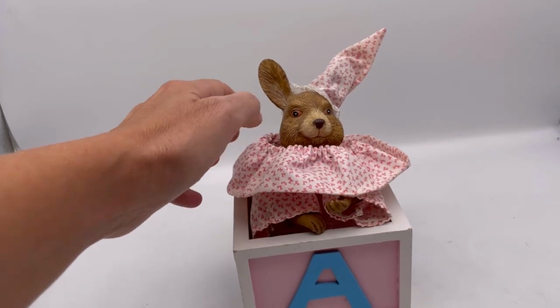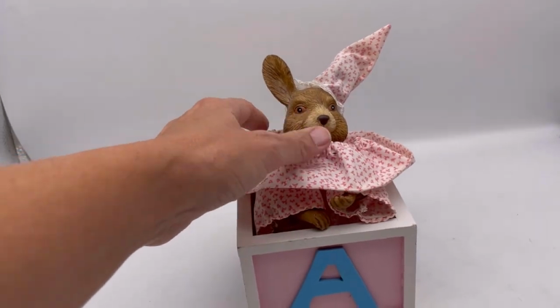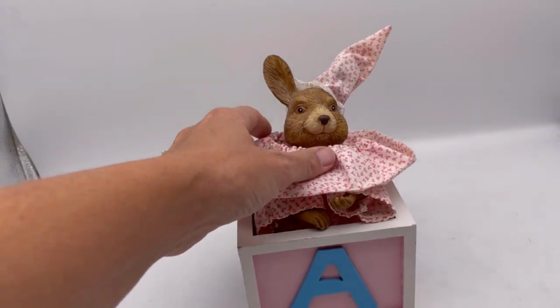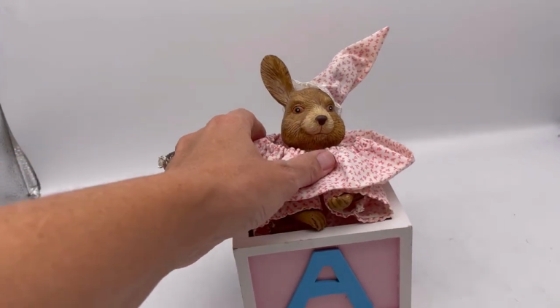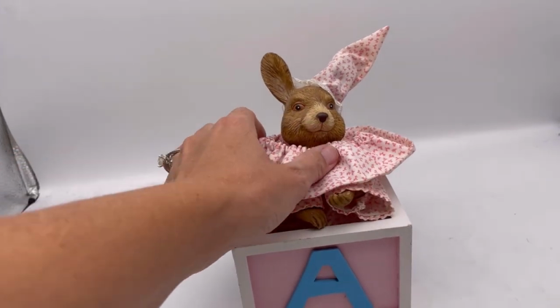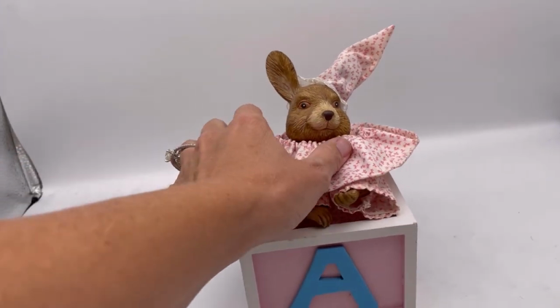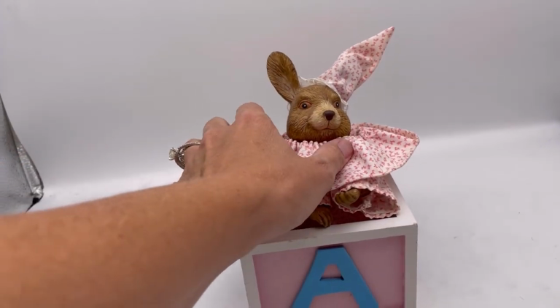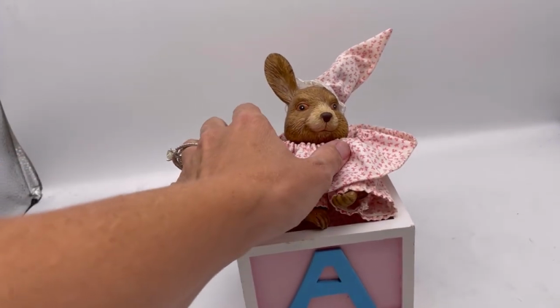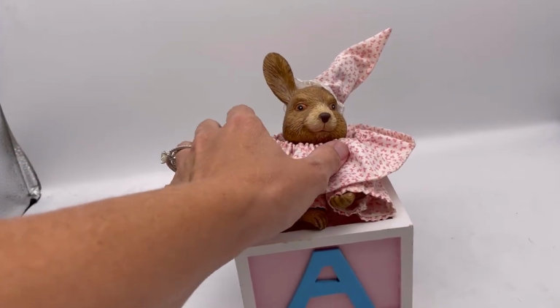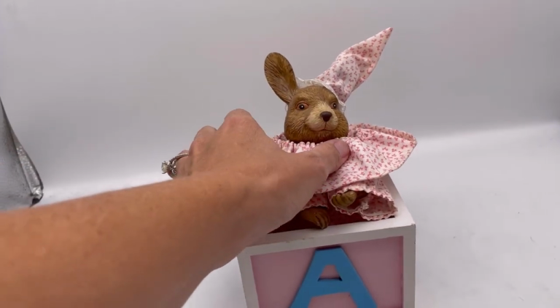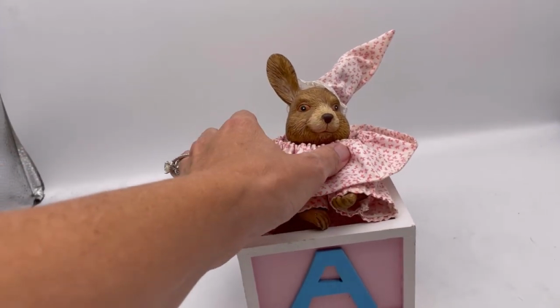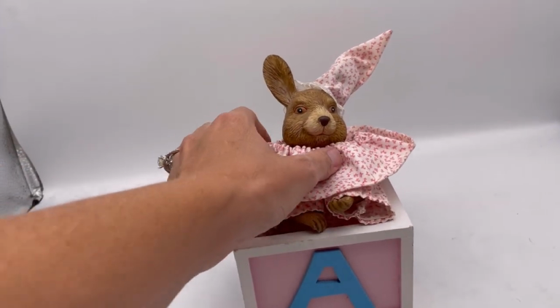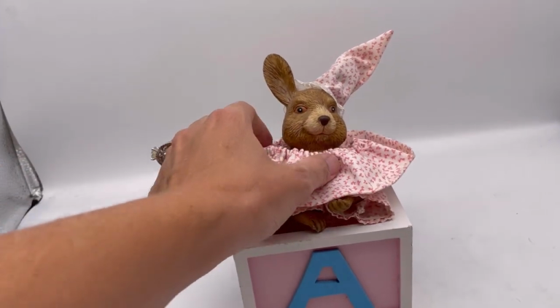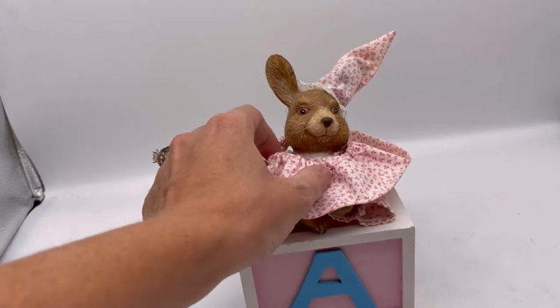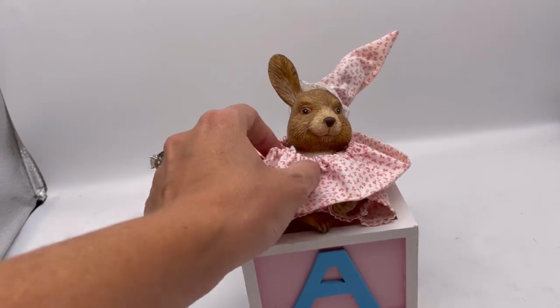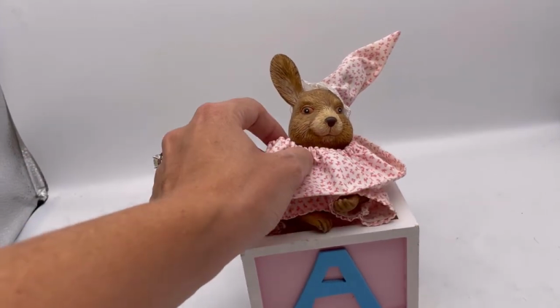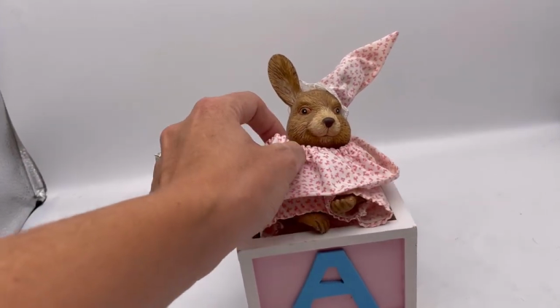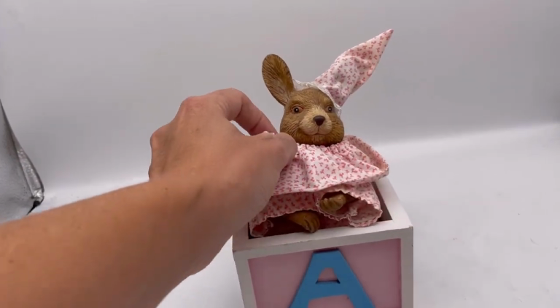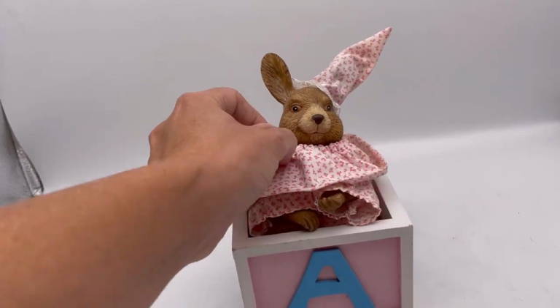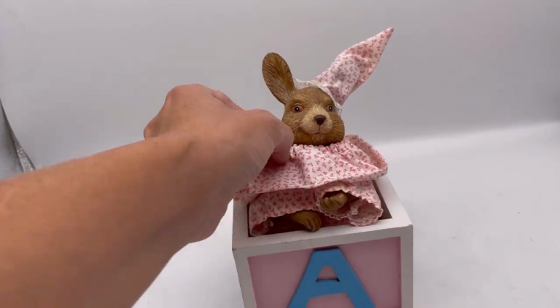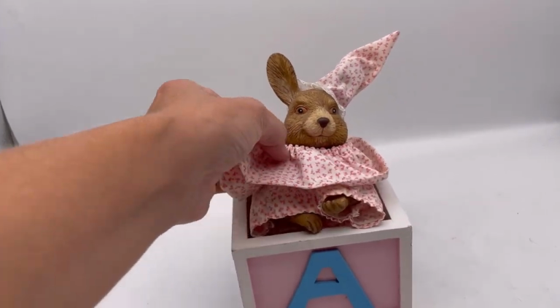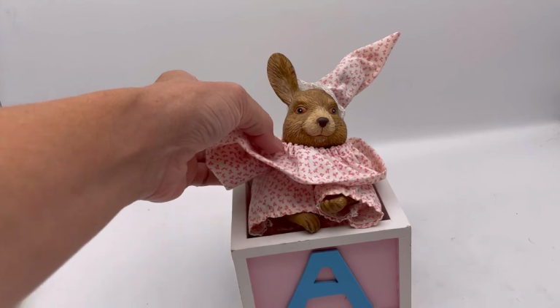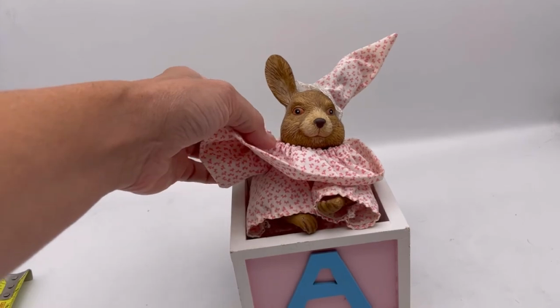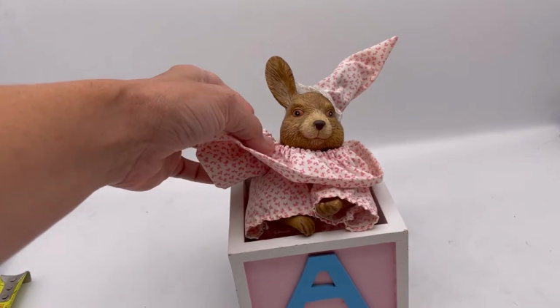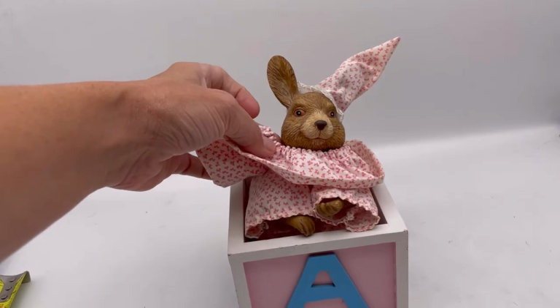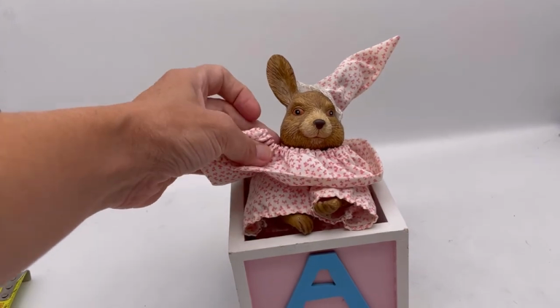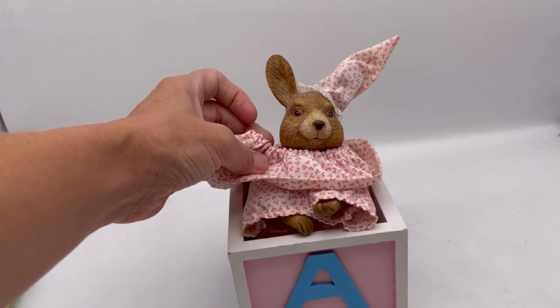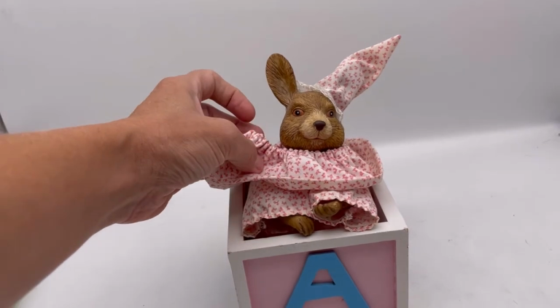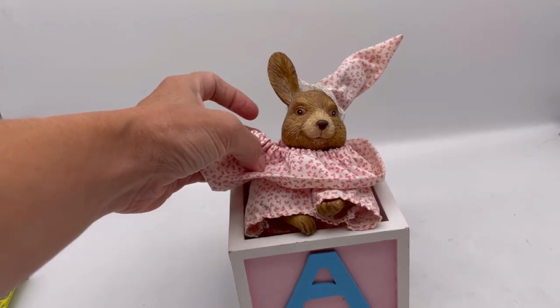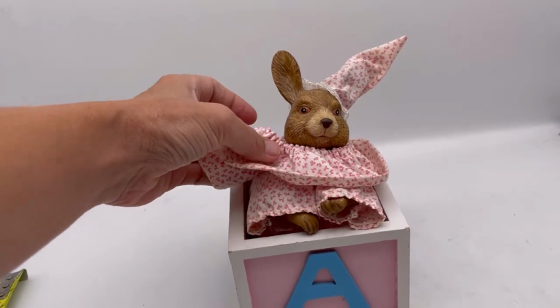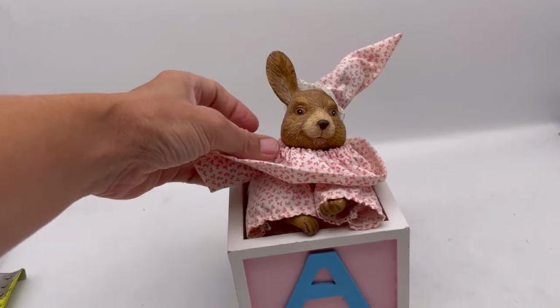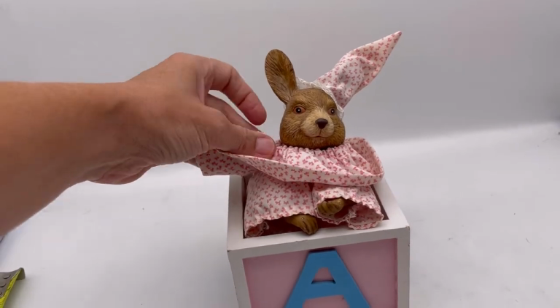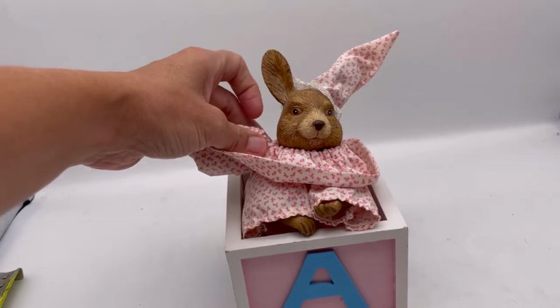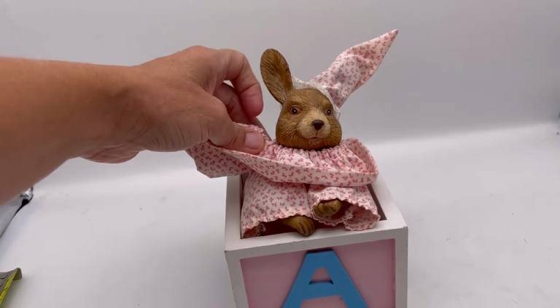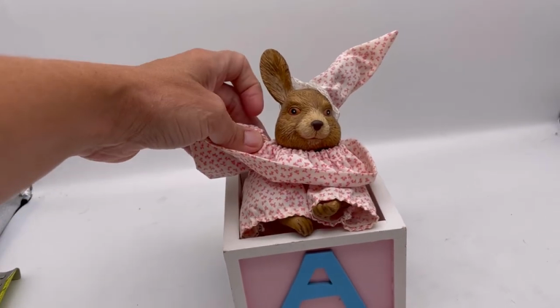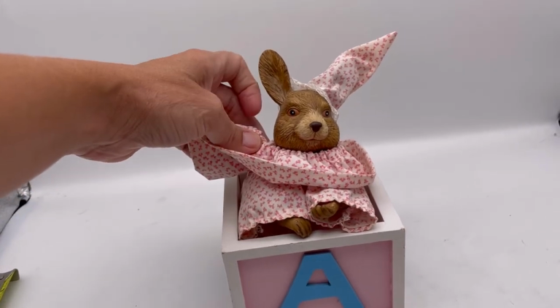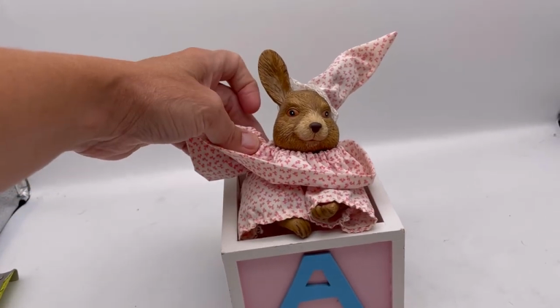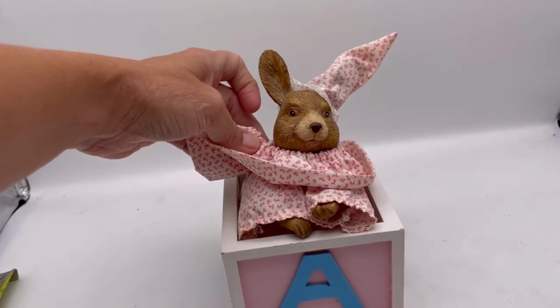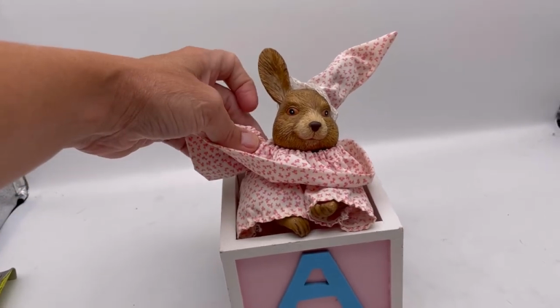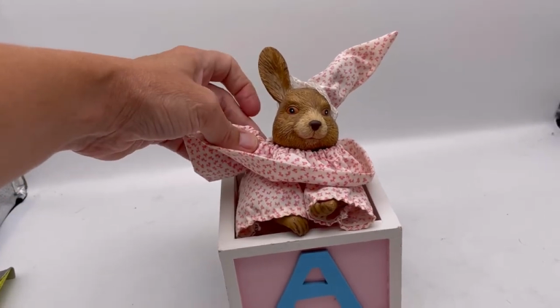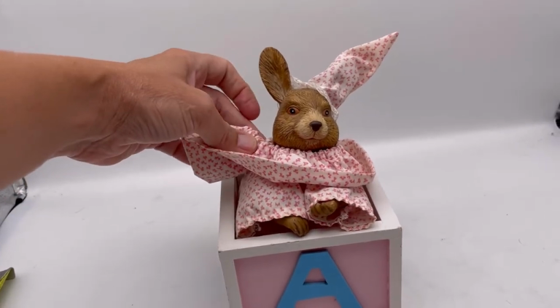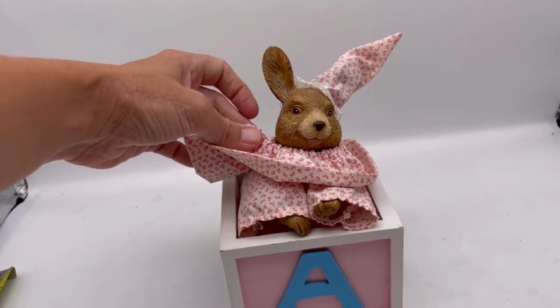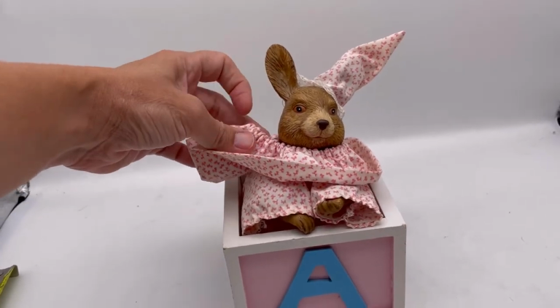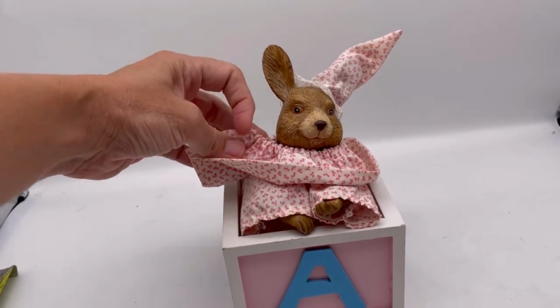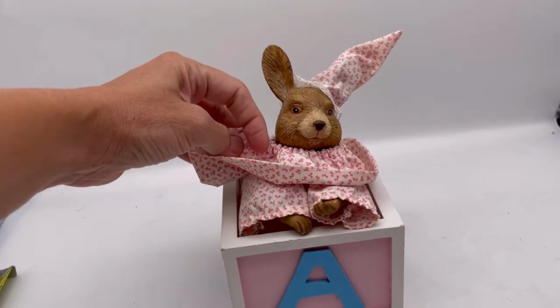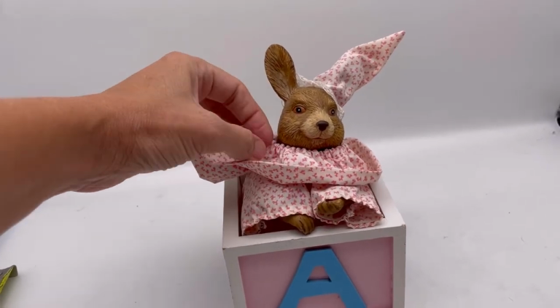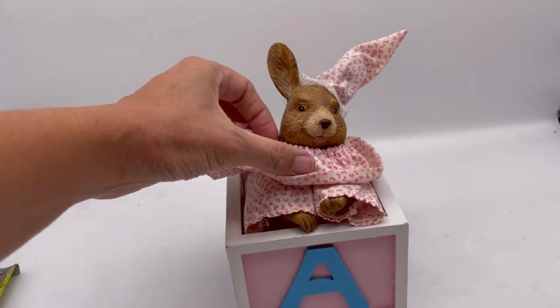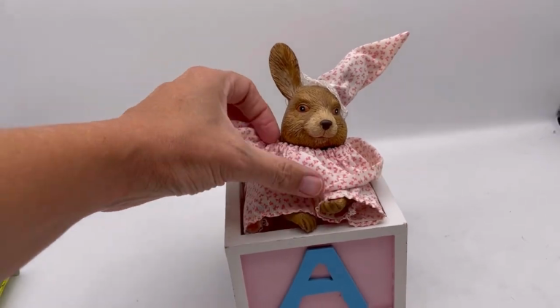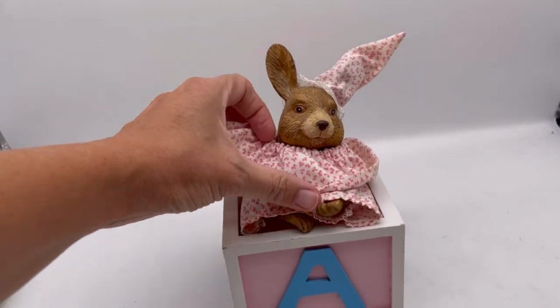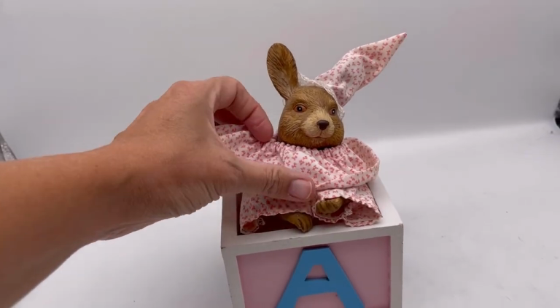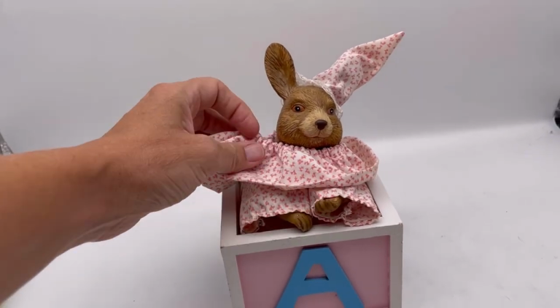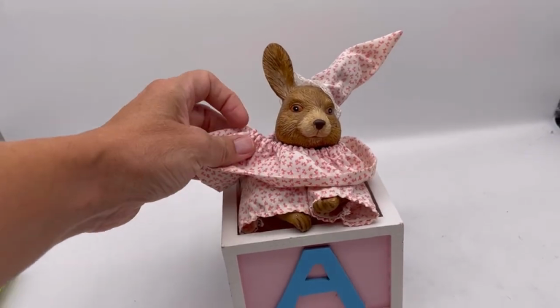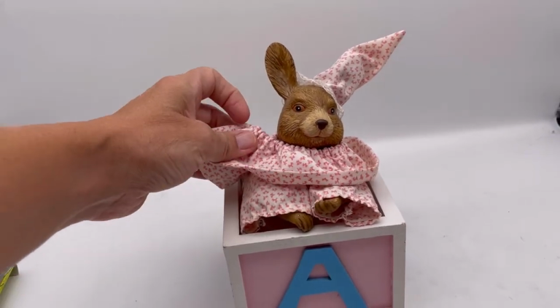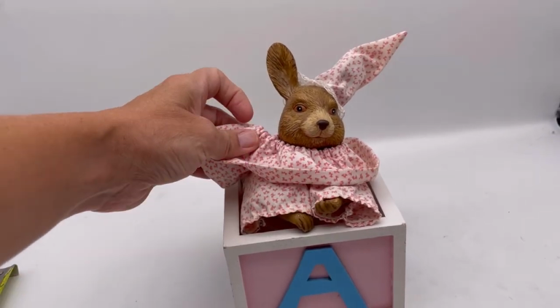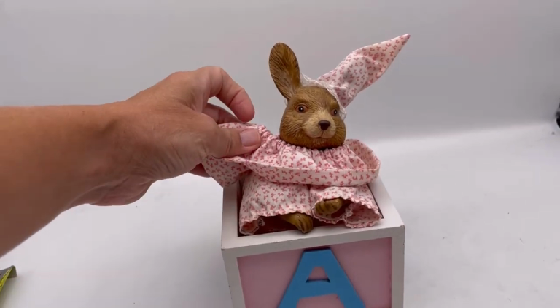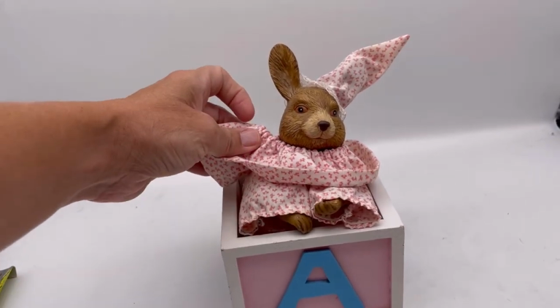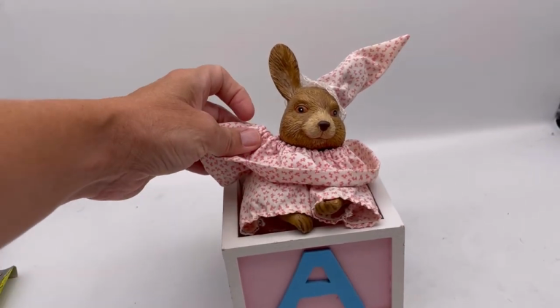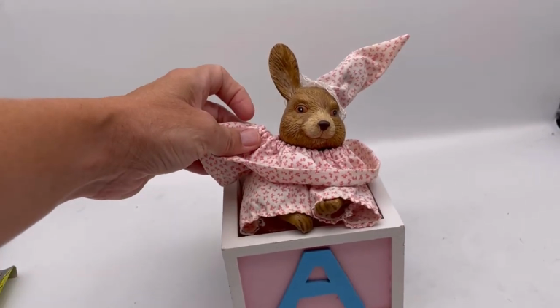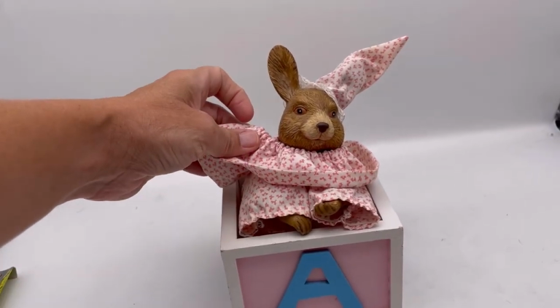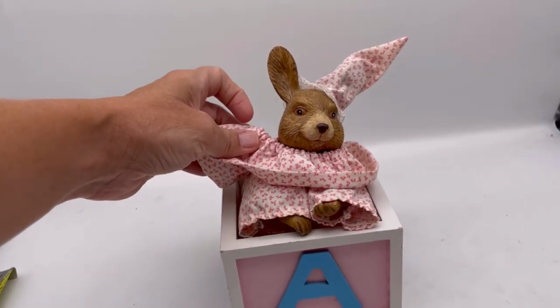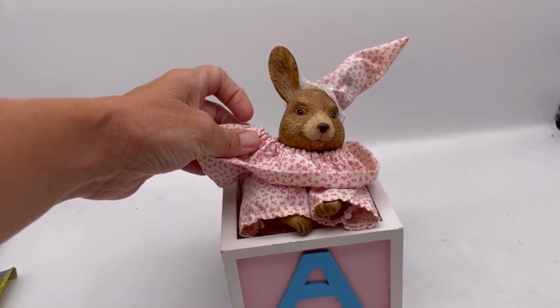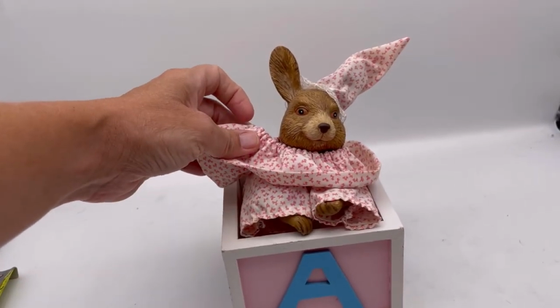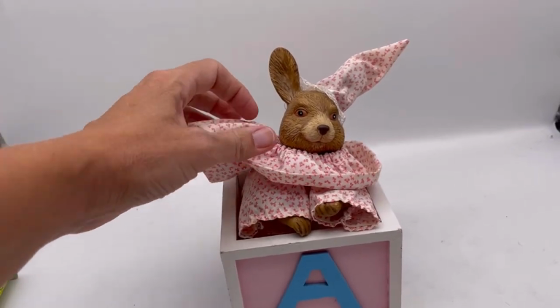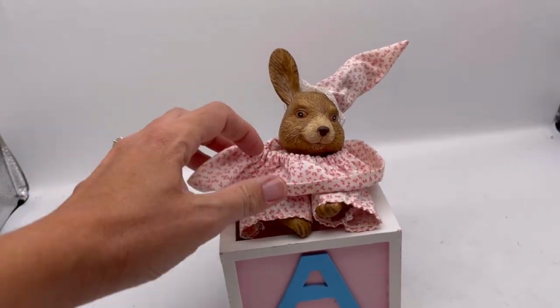It might need to be tightened up a little, but I bet the elastic is just loose — it's probably supposed to be like that.